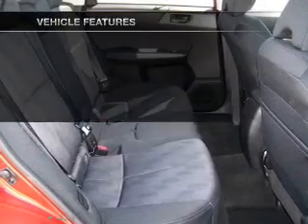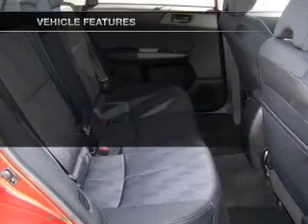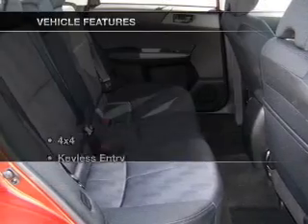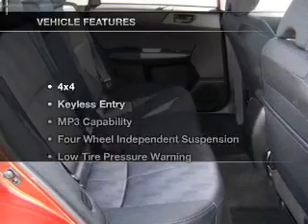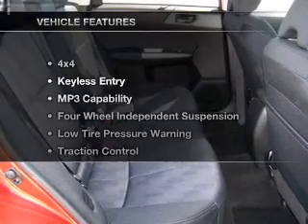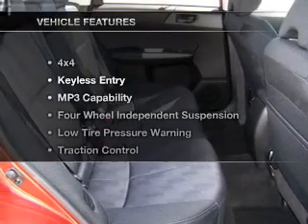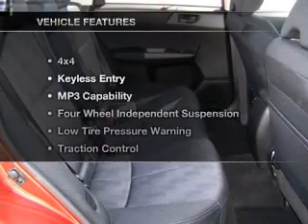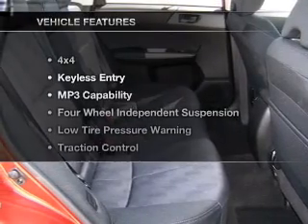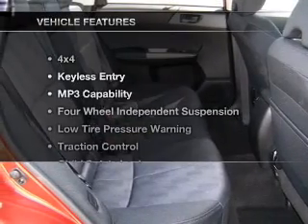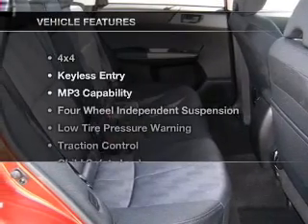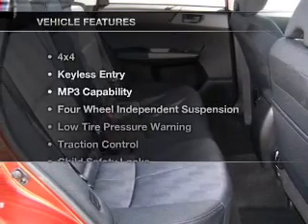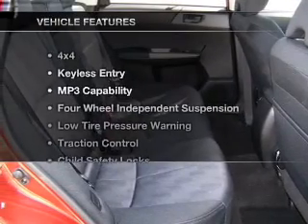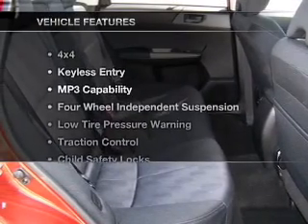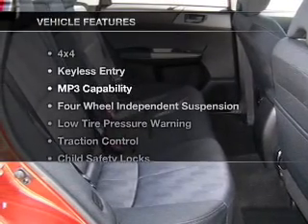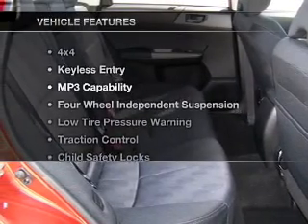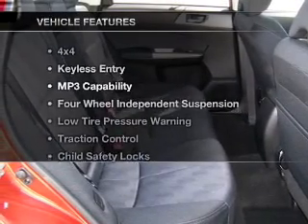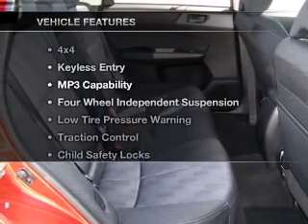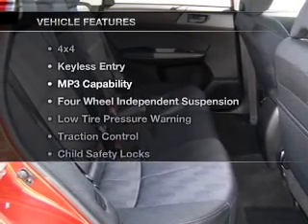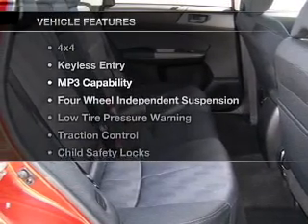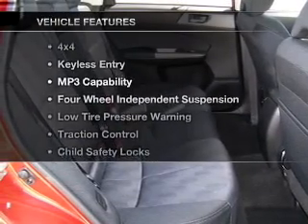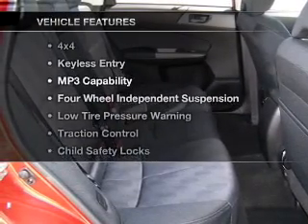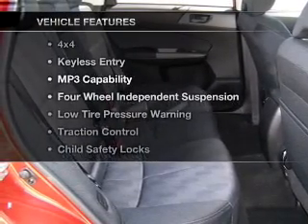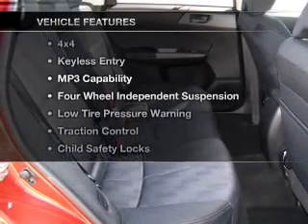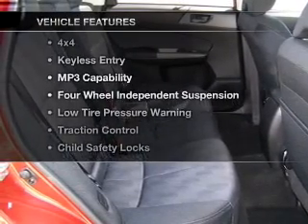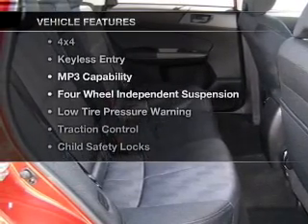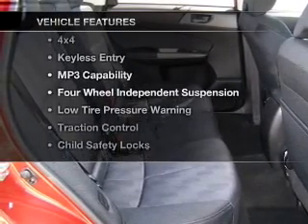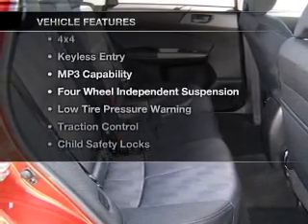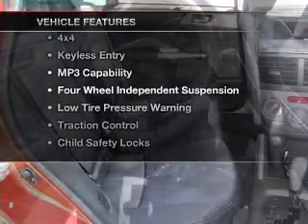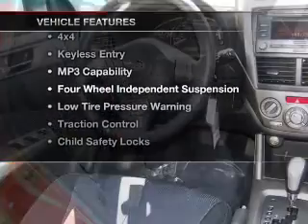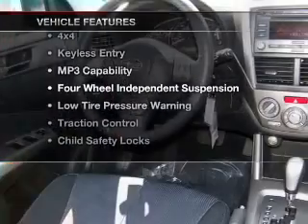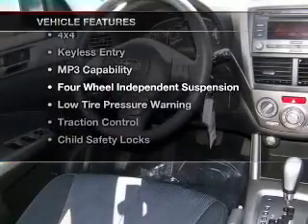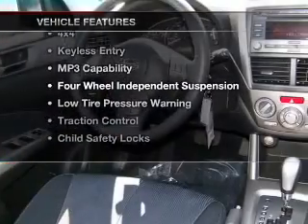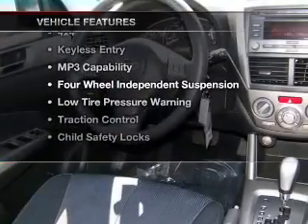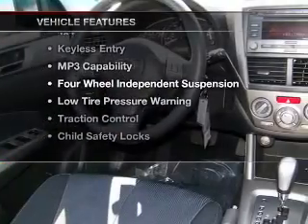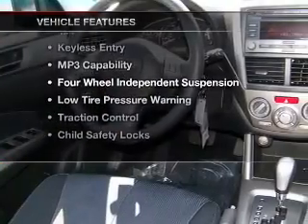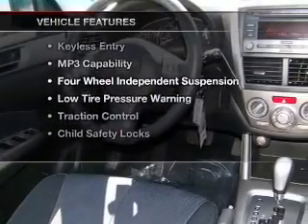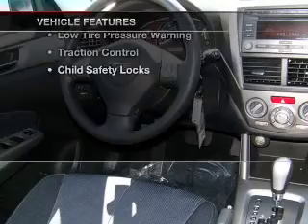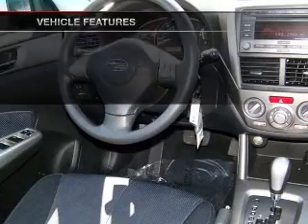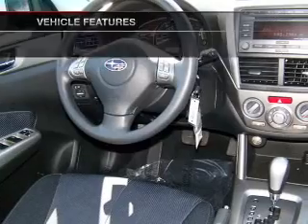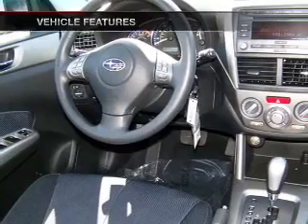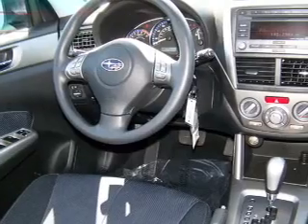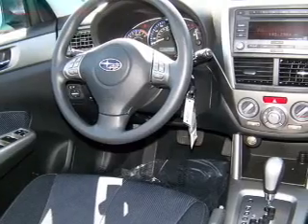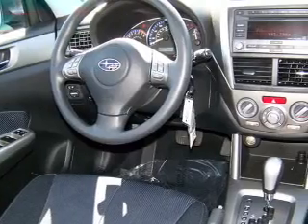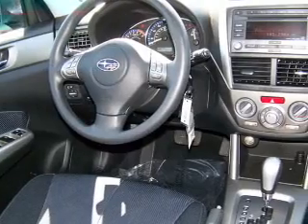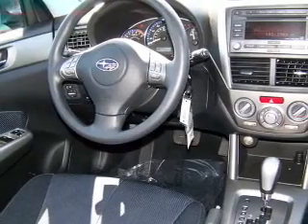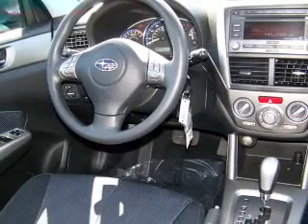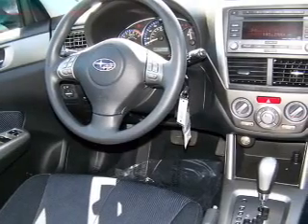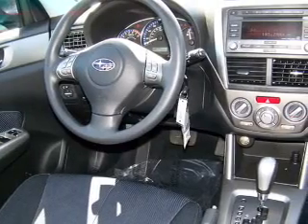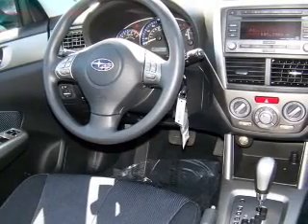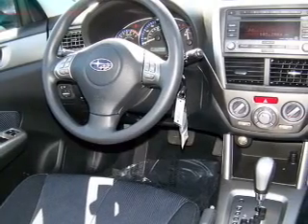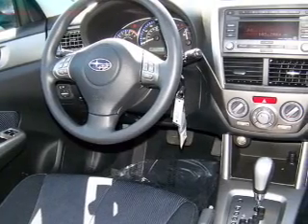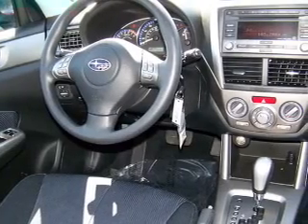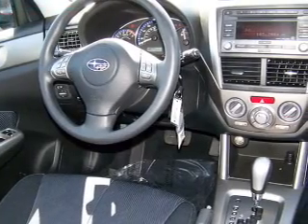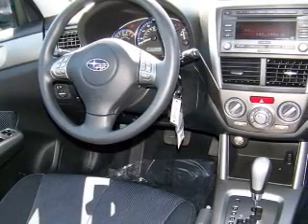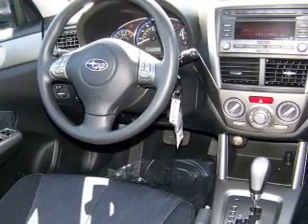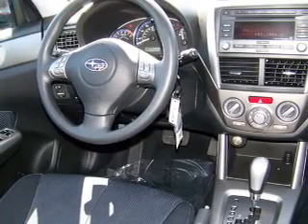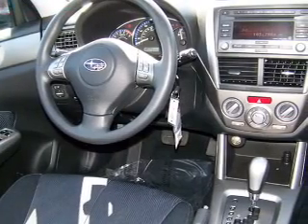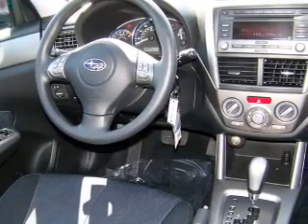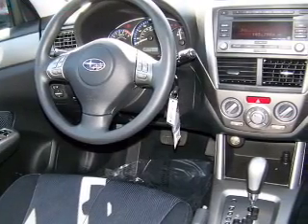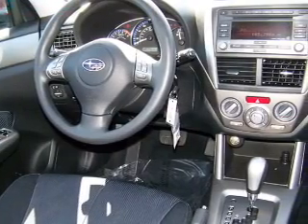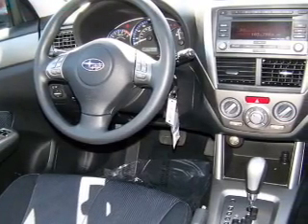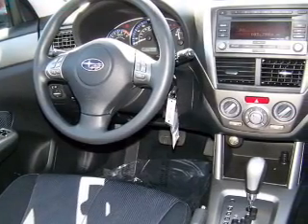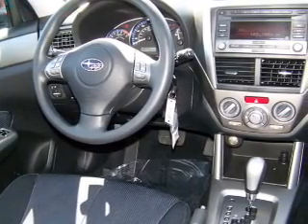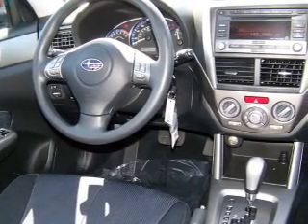And with these notable features, you won't want to miss out on the opportunity to own this amazing ride. Click or call to set up a test drive right away.